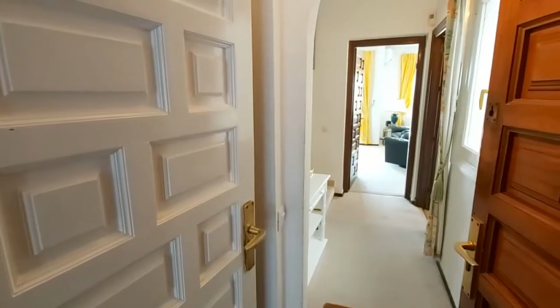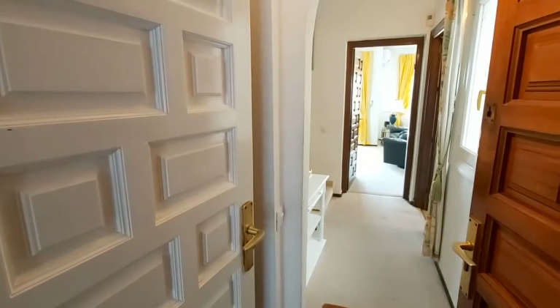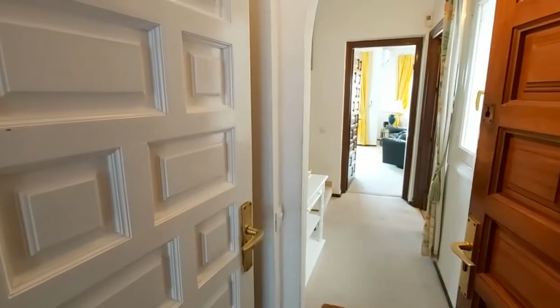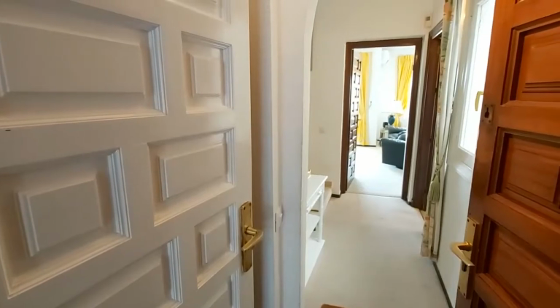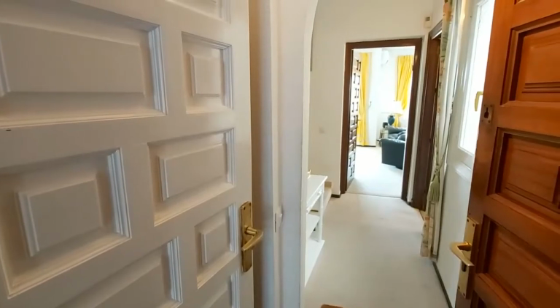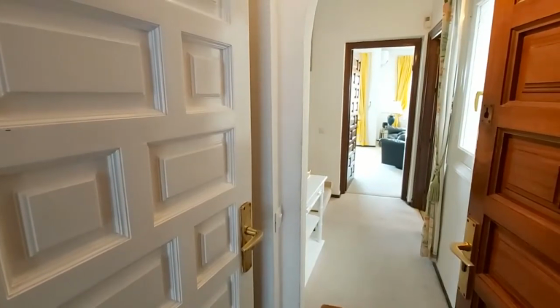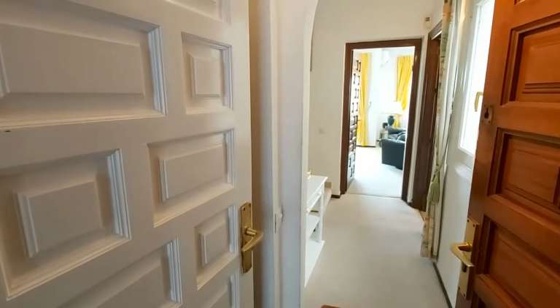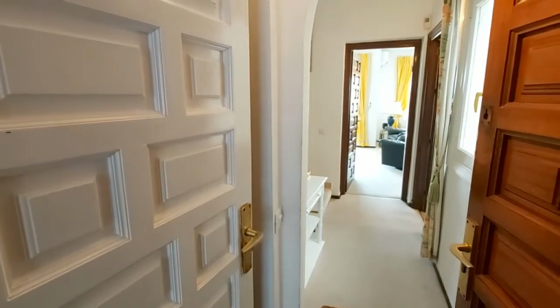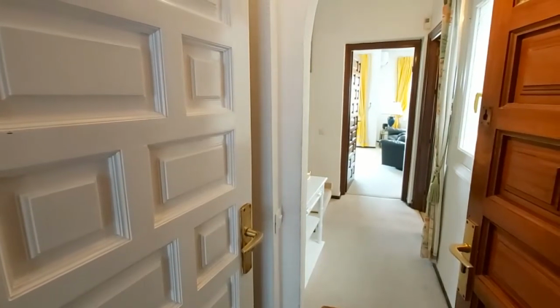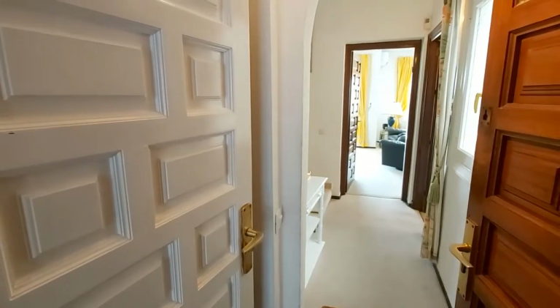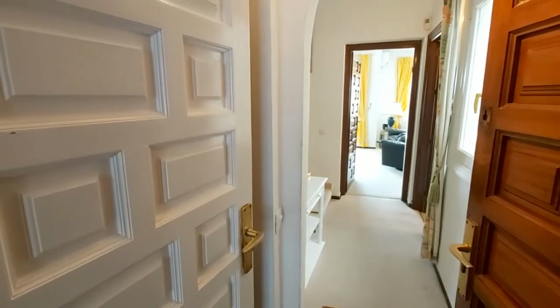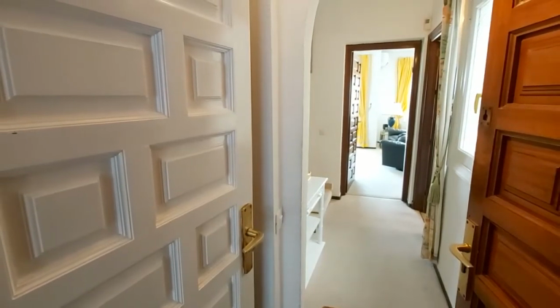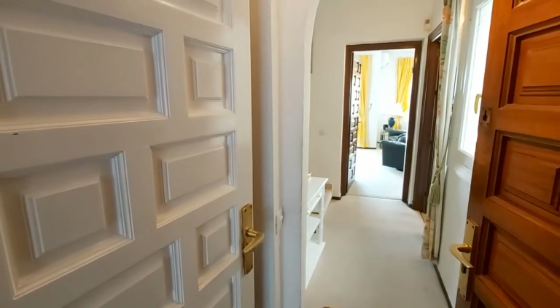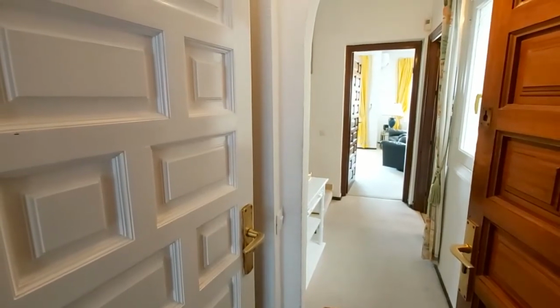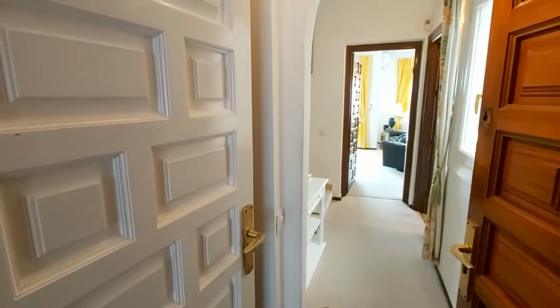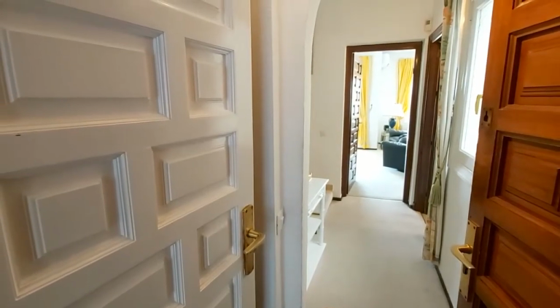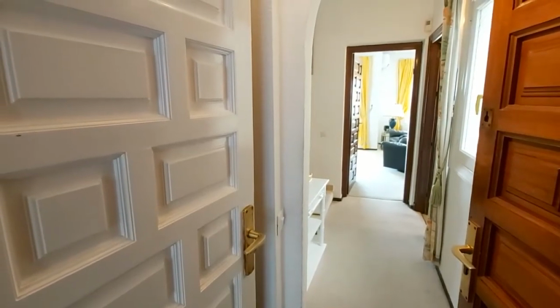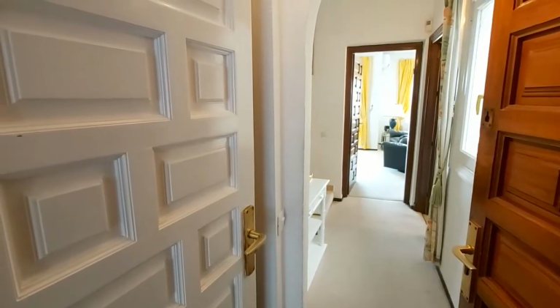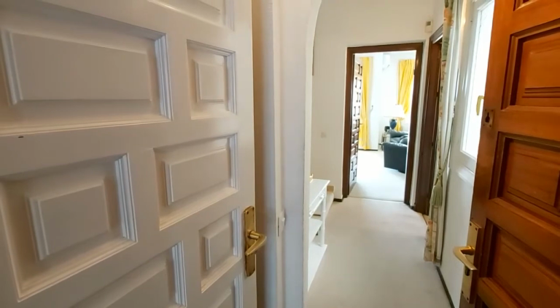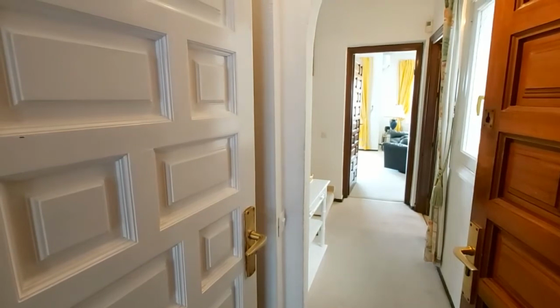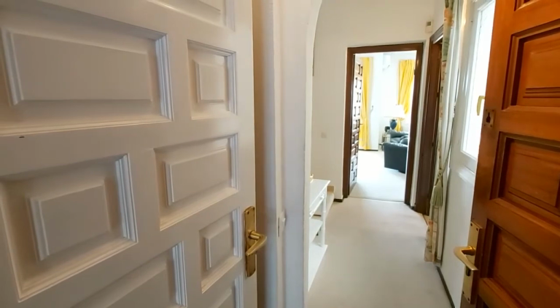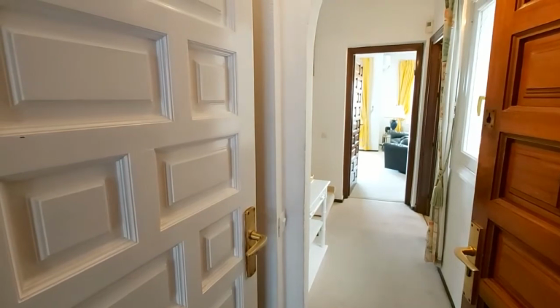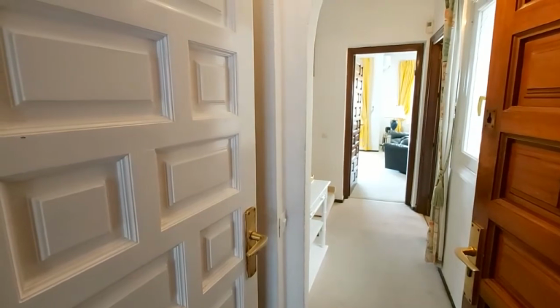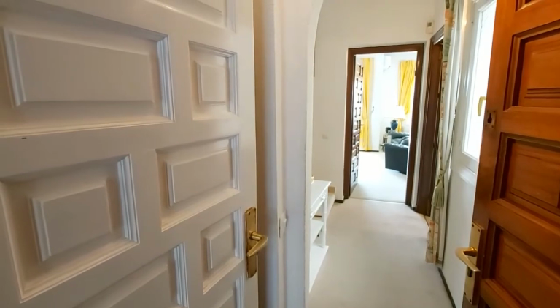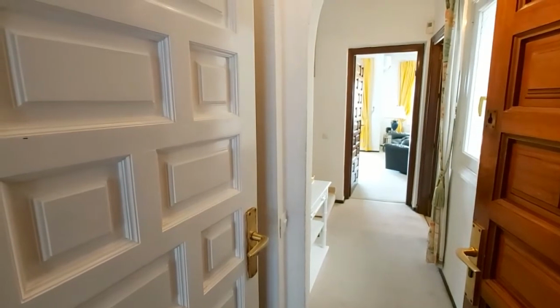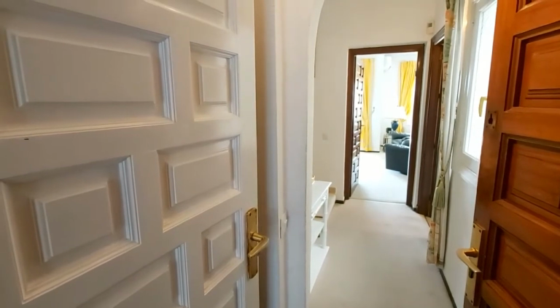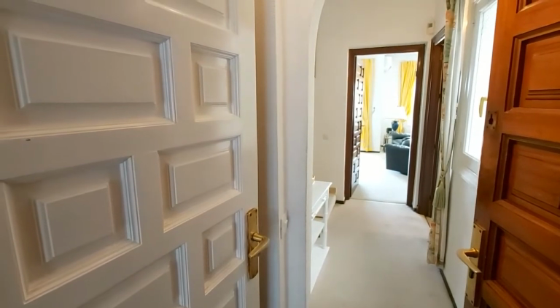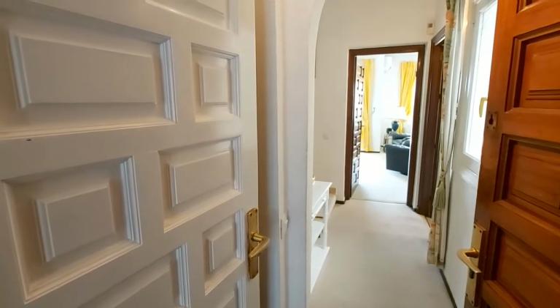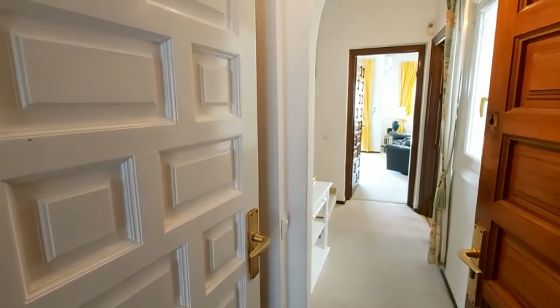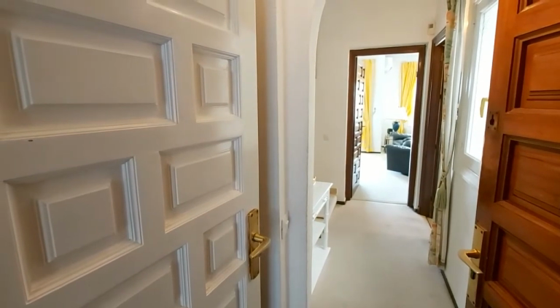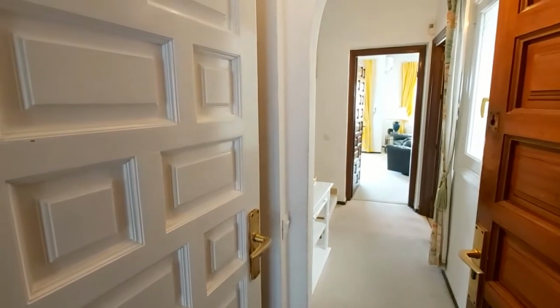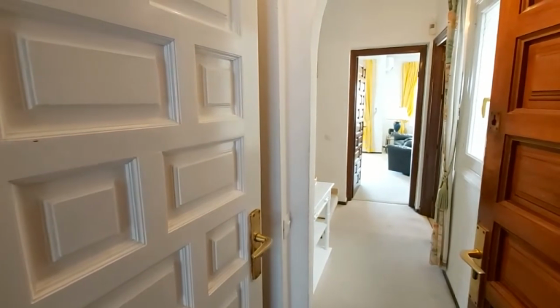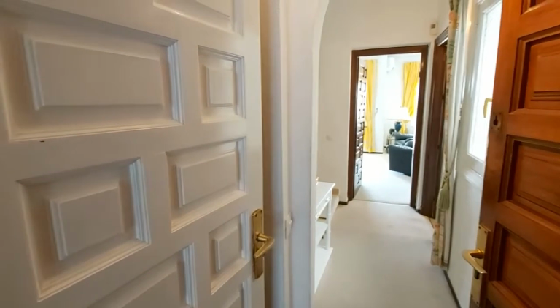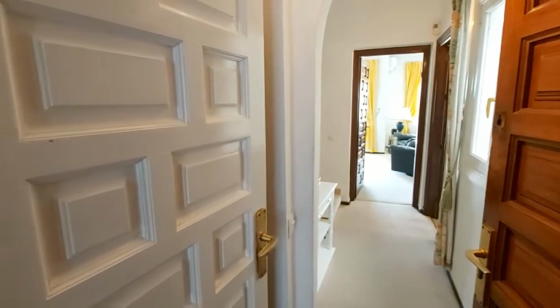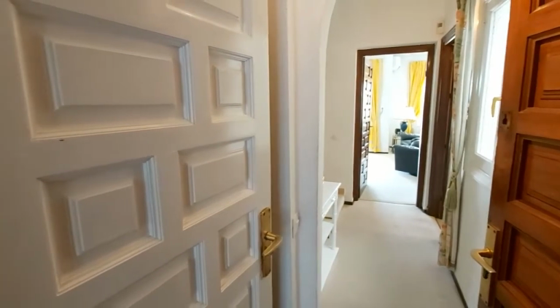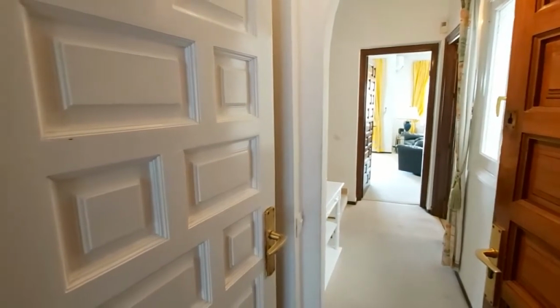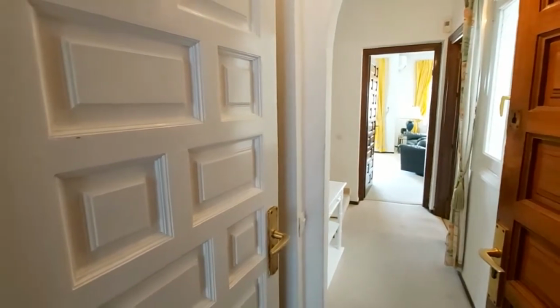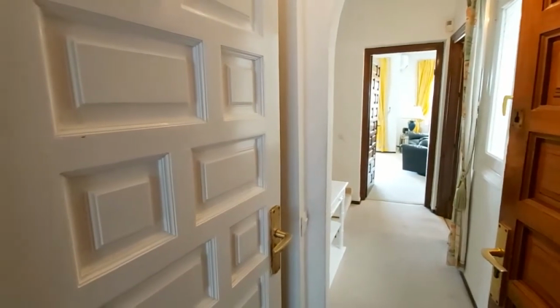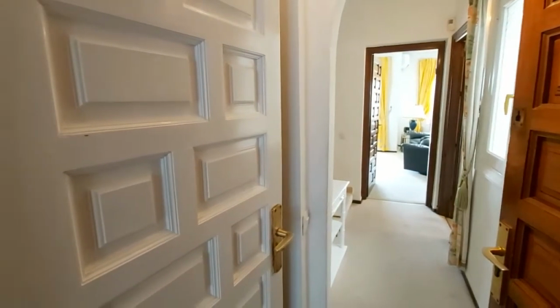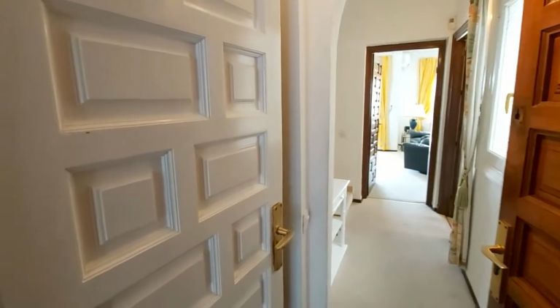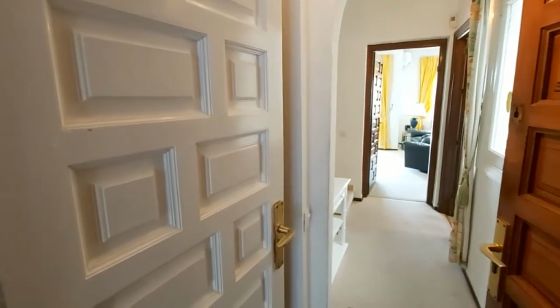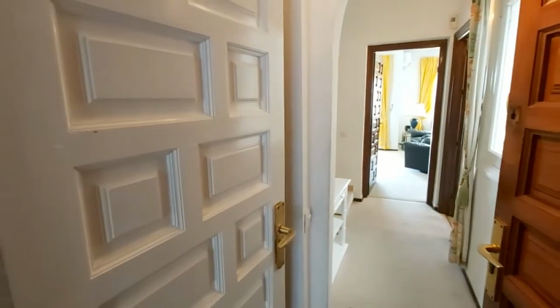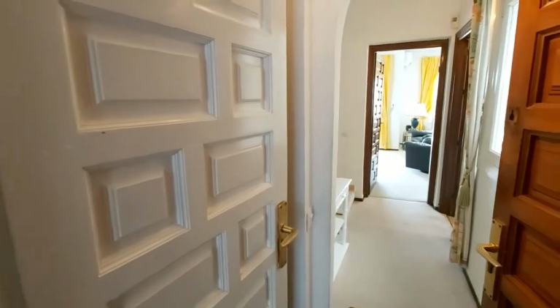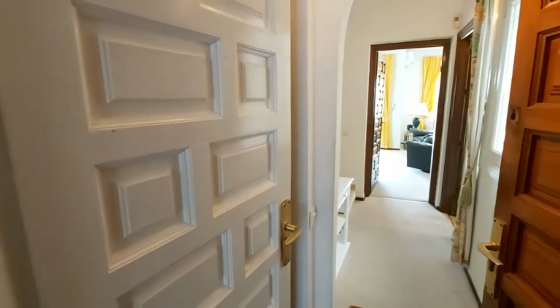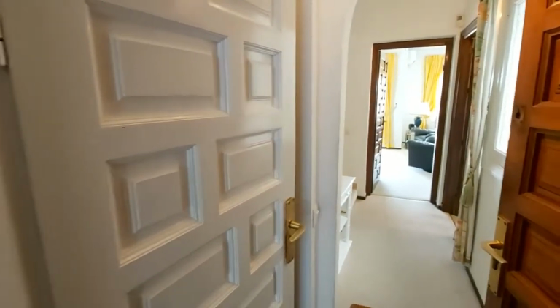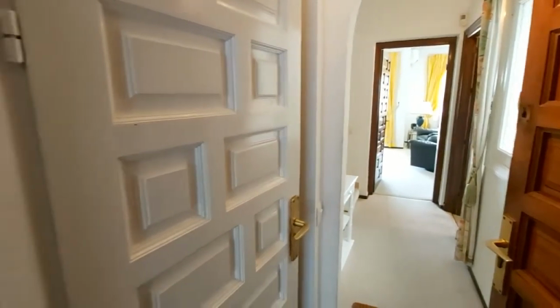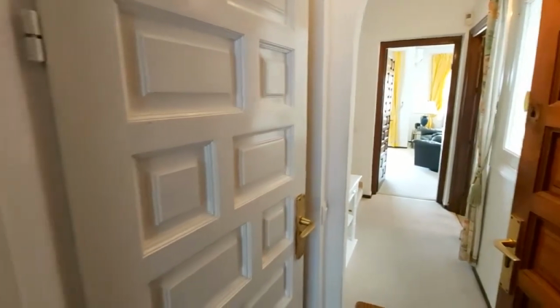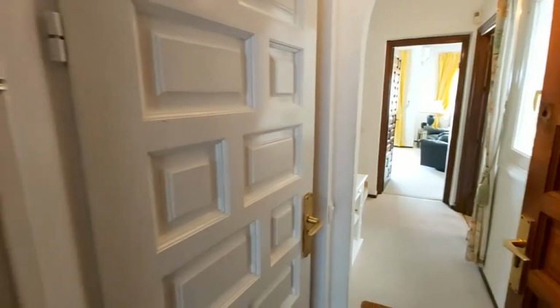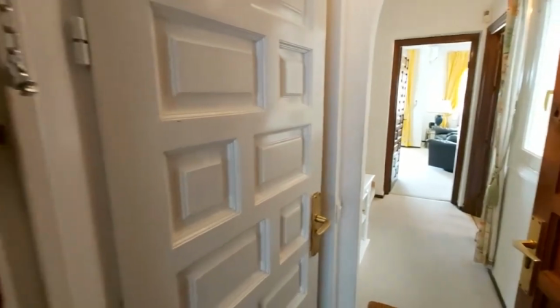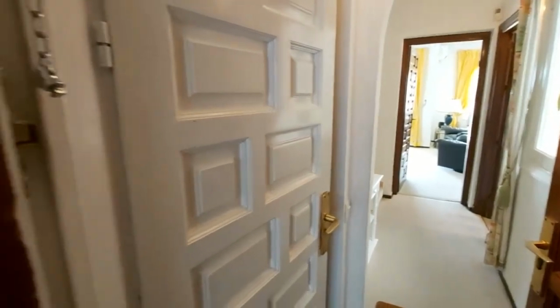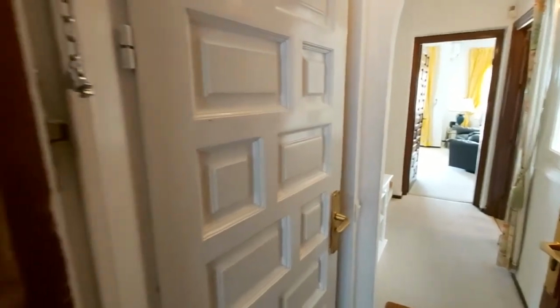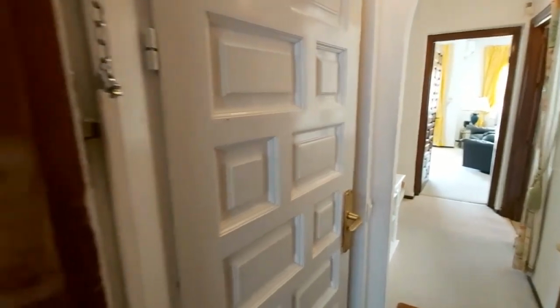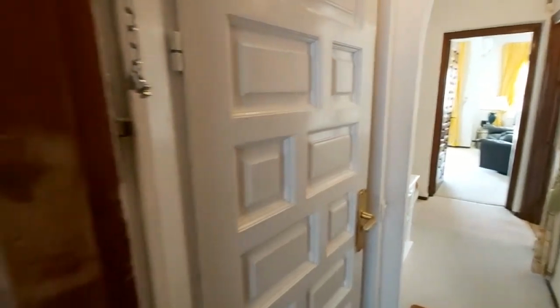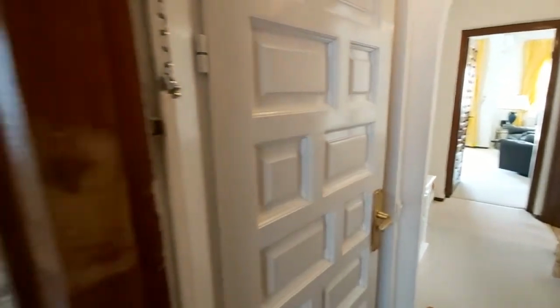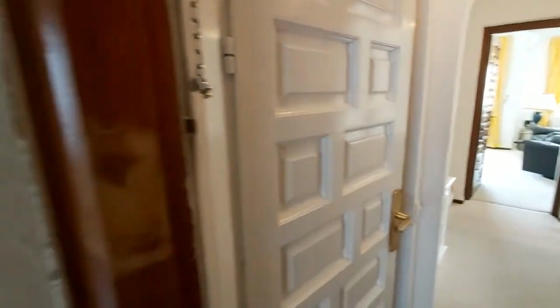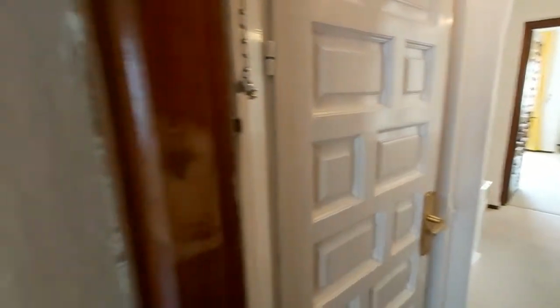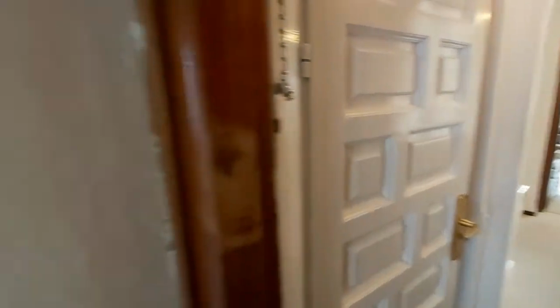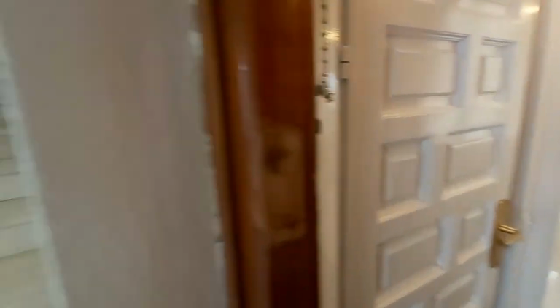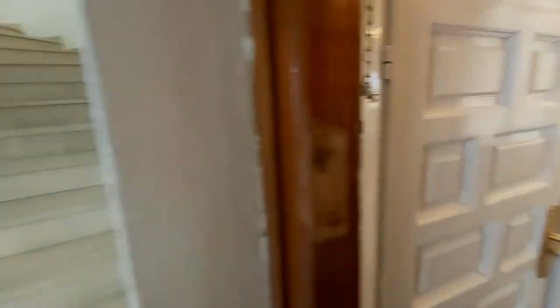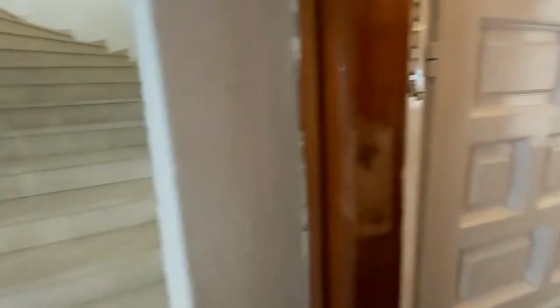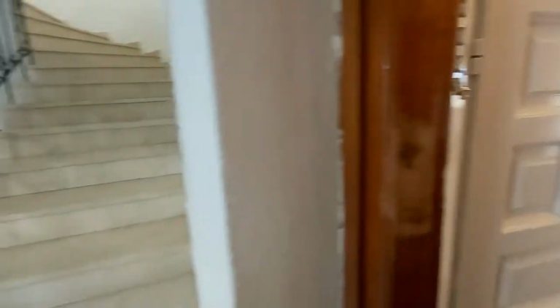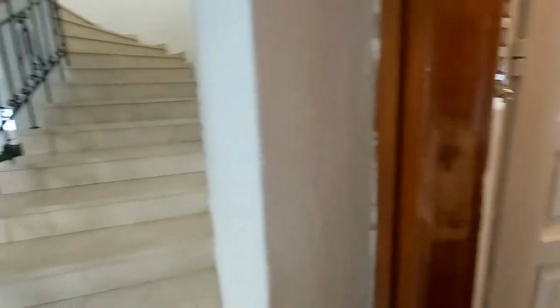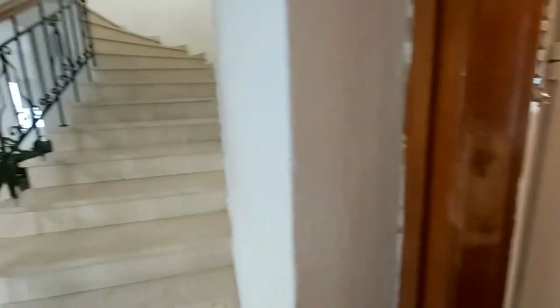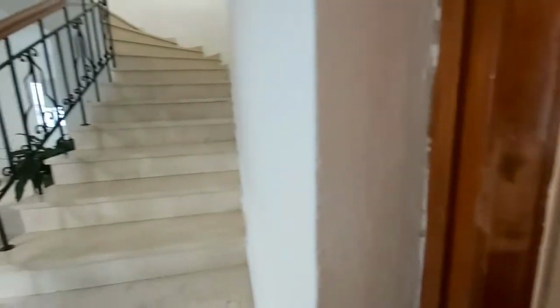Today we're going to have a look around this two-bedroom, two-bathroom, split-level, duplex apartment.